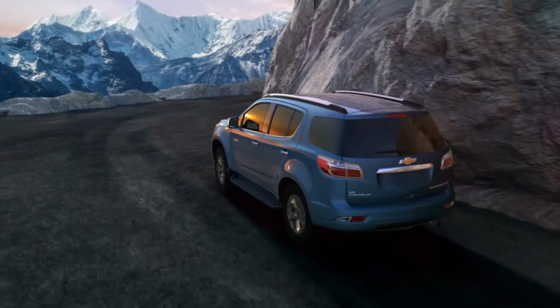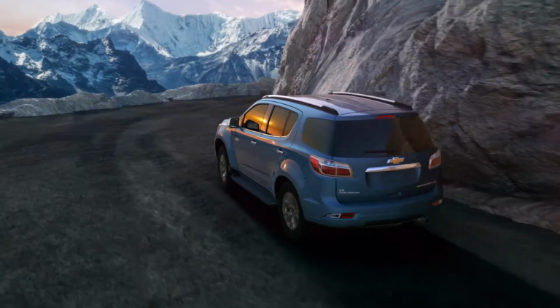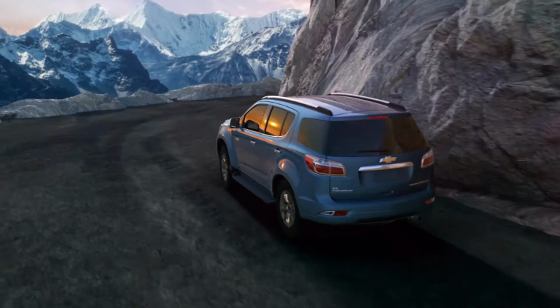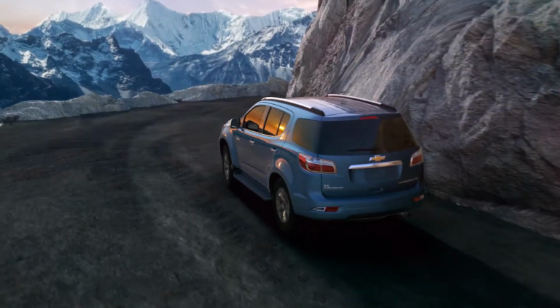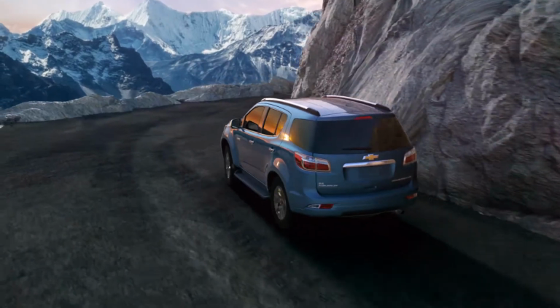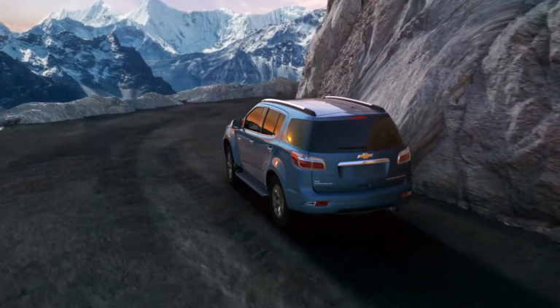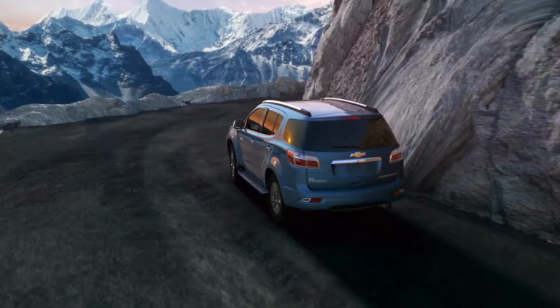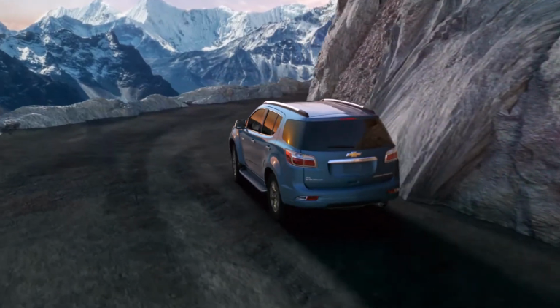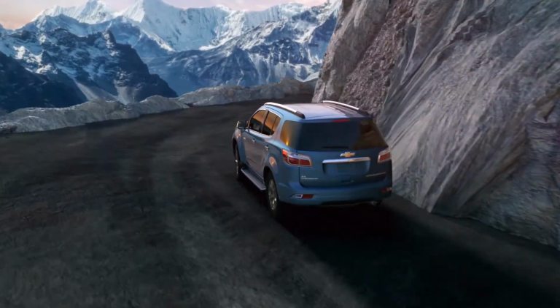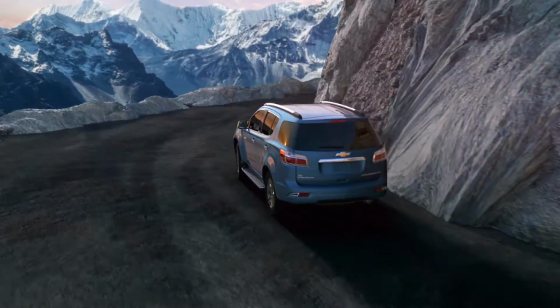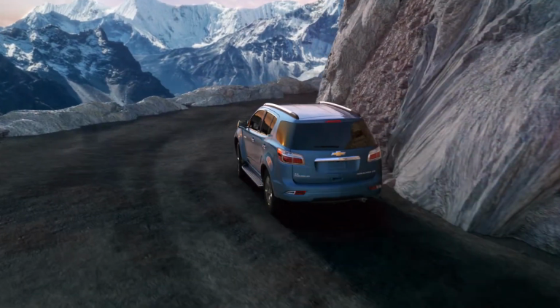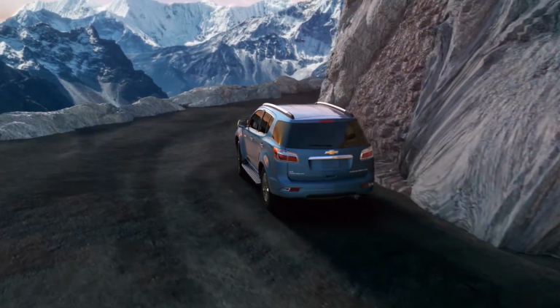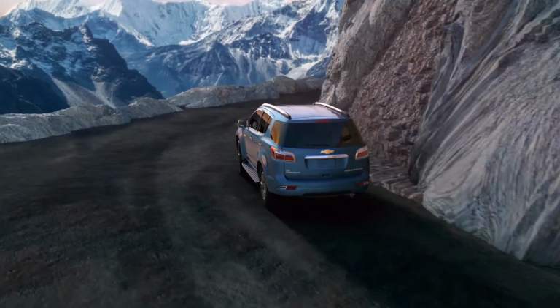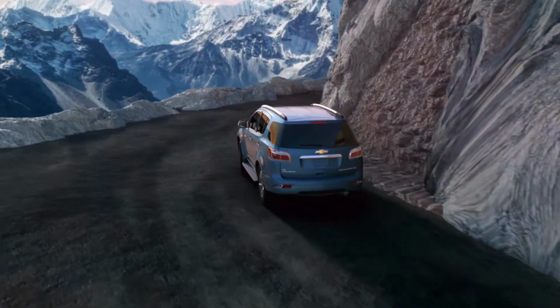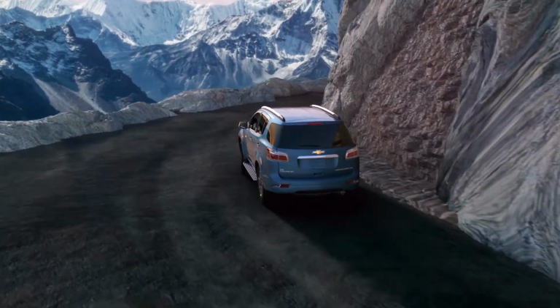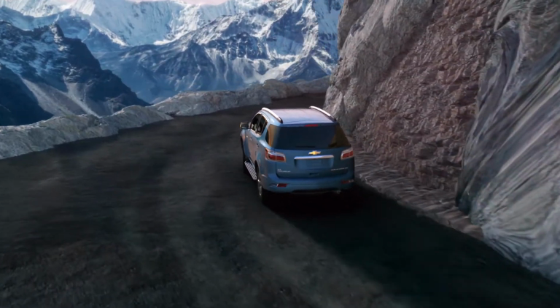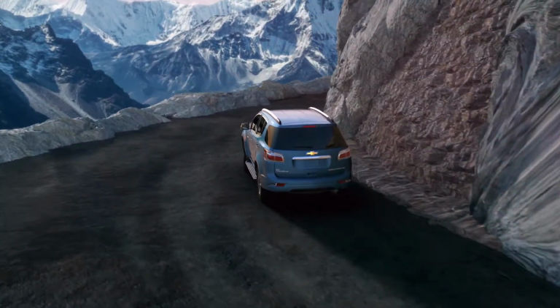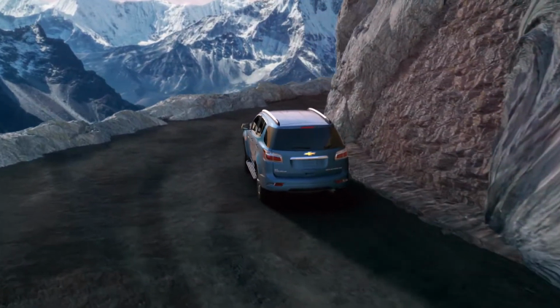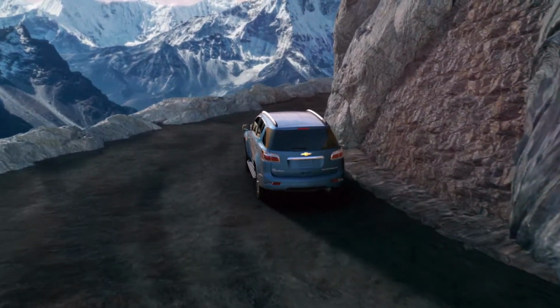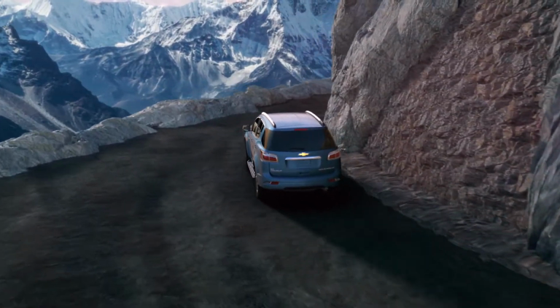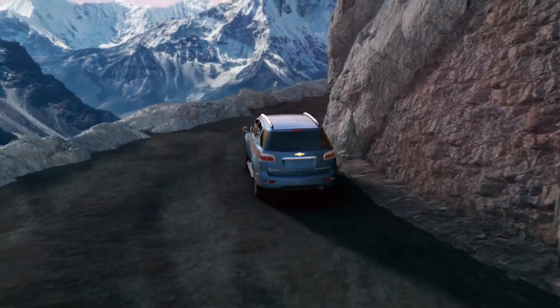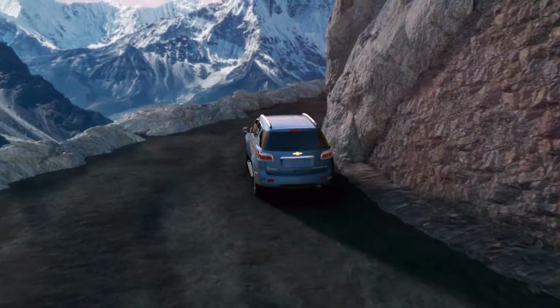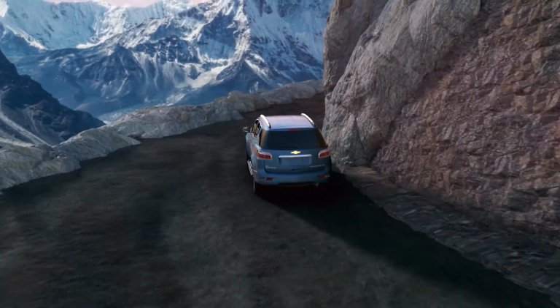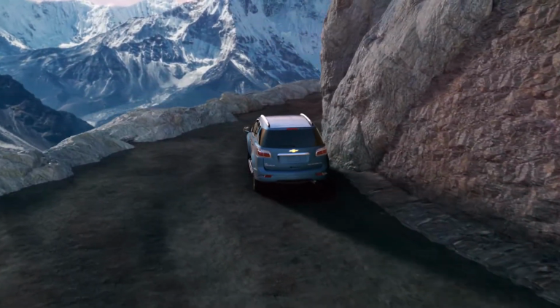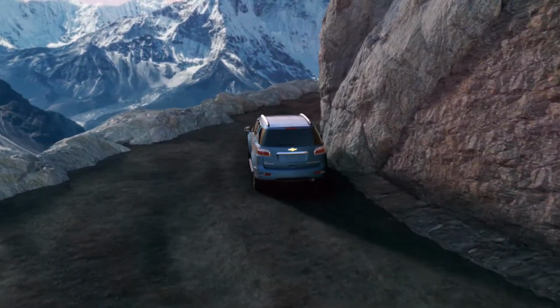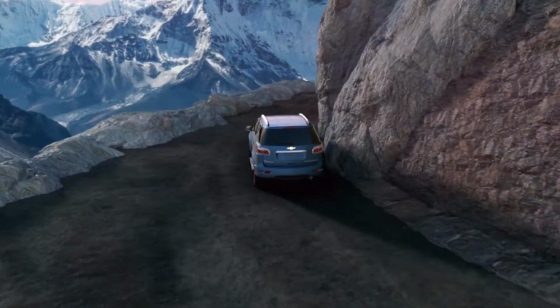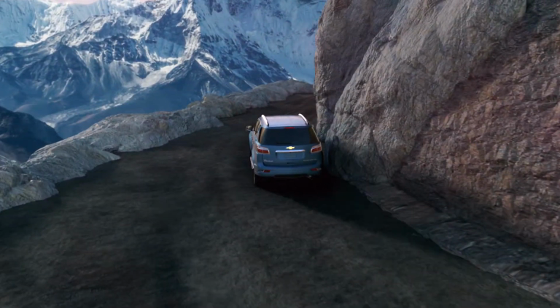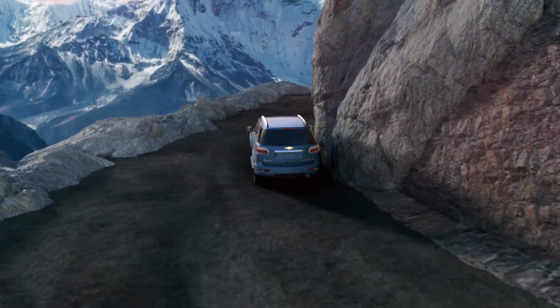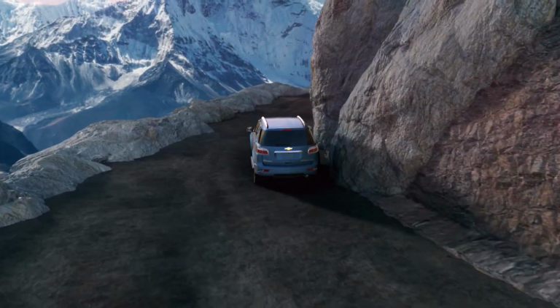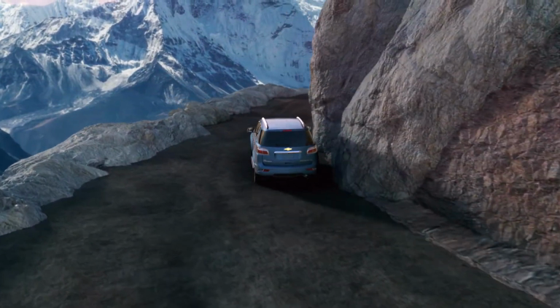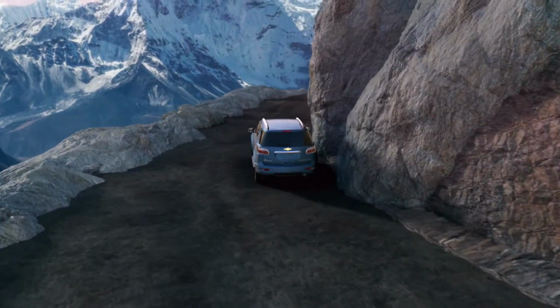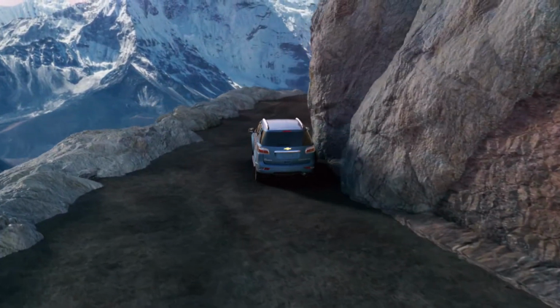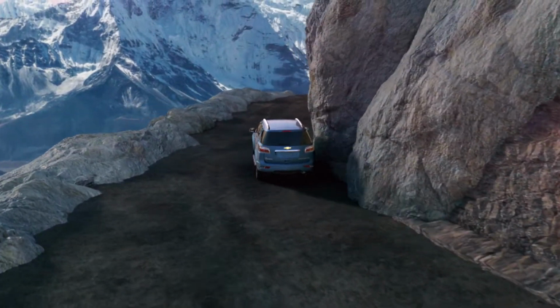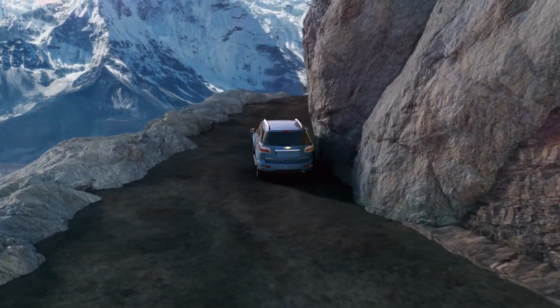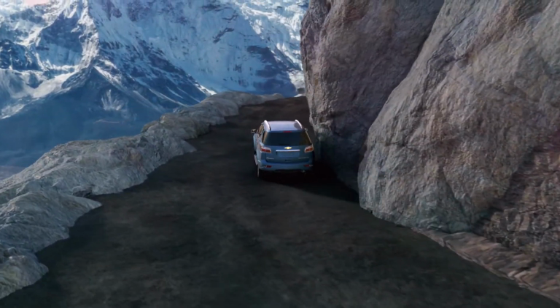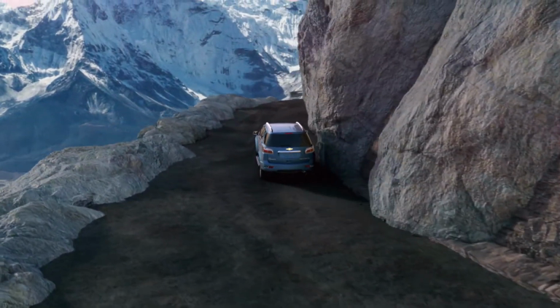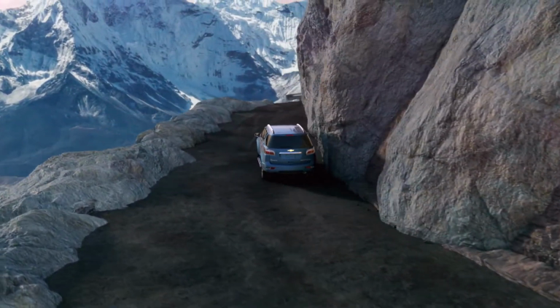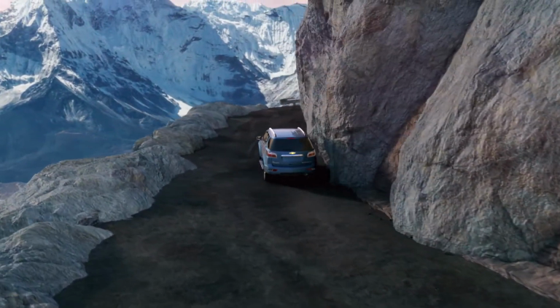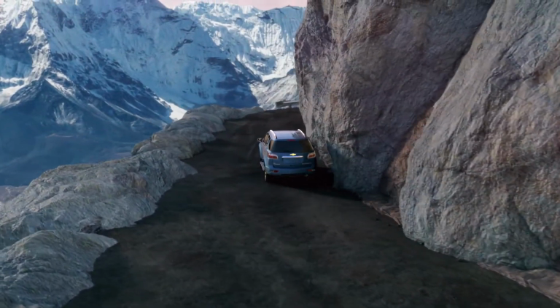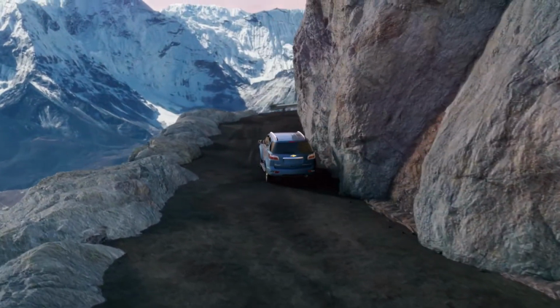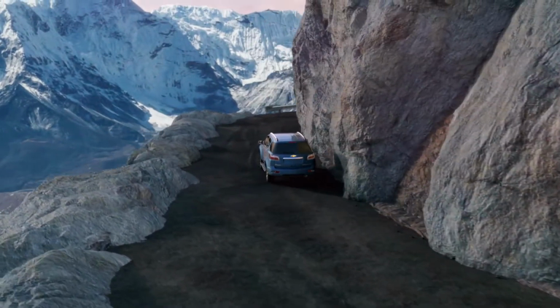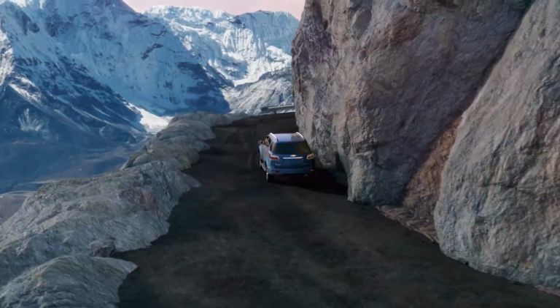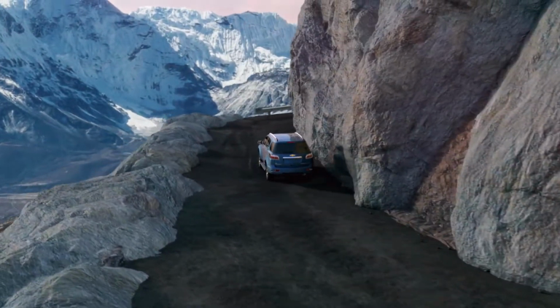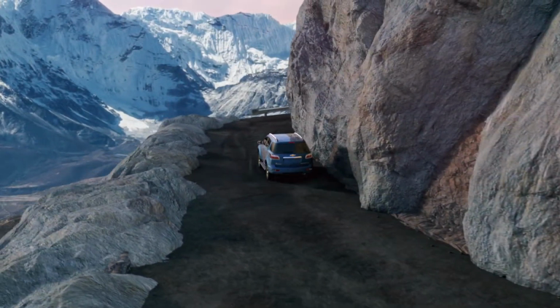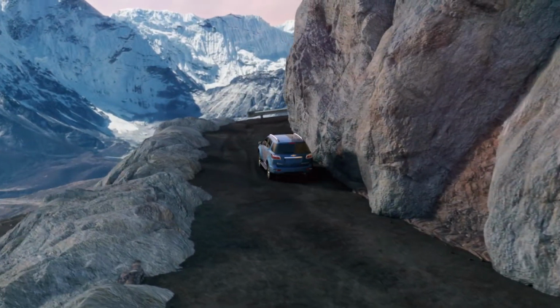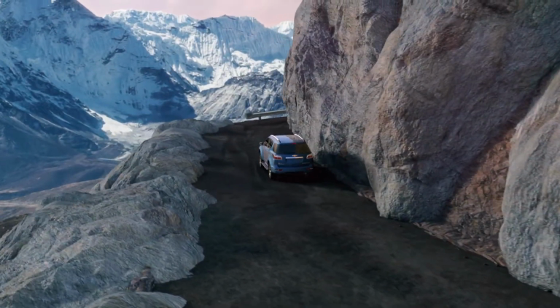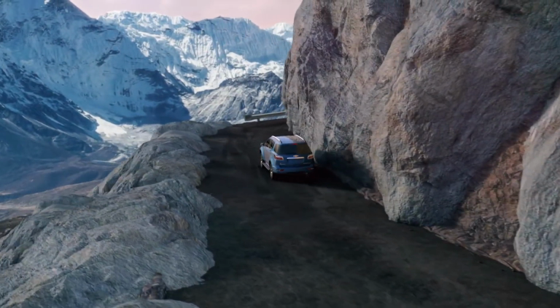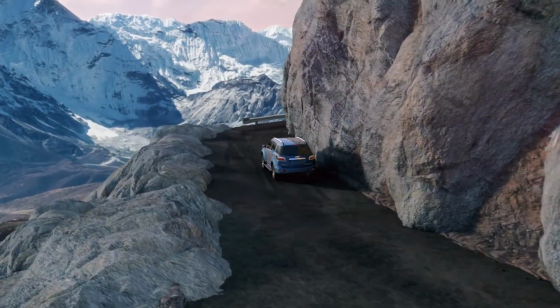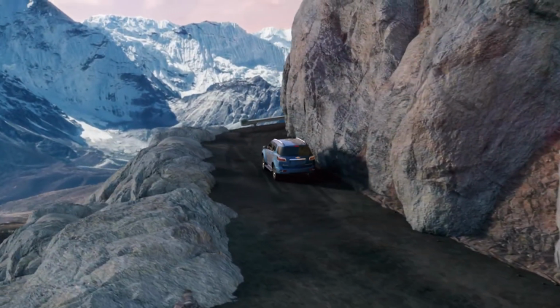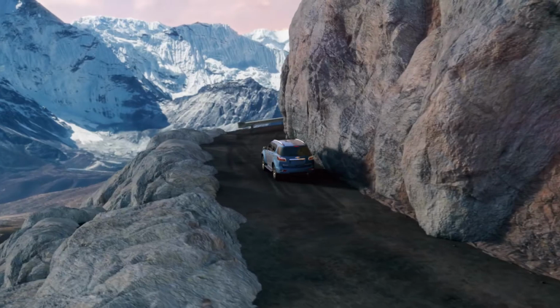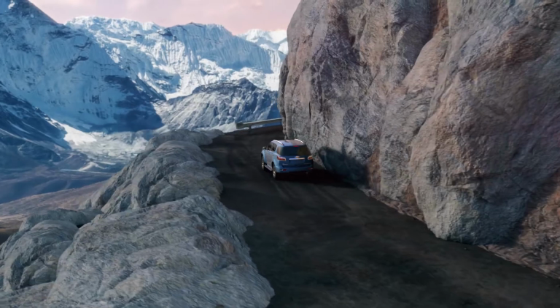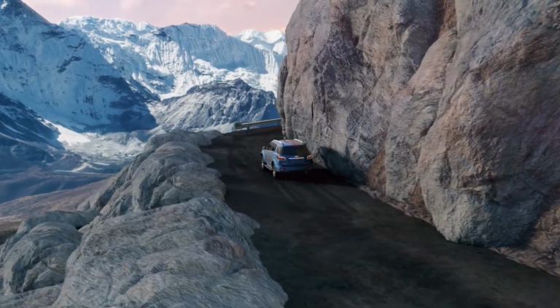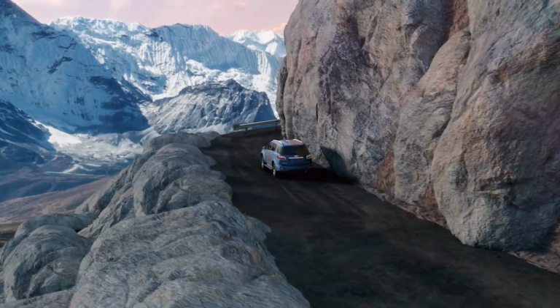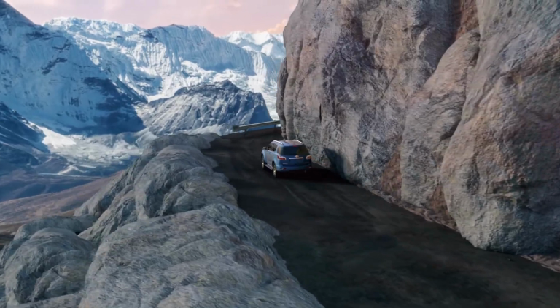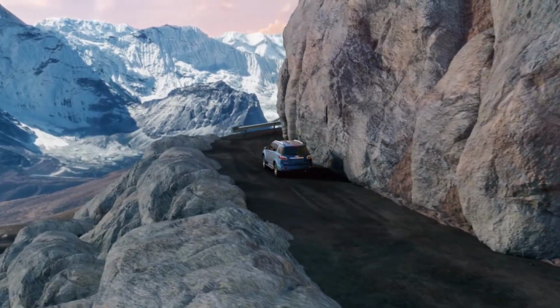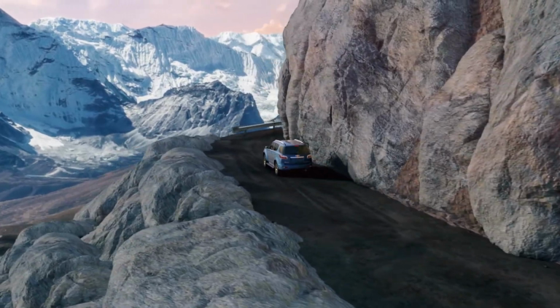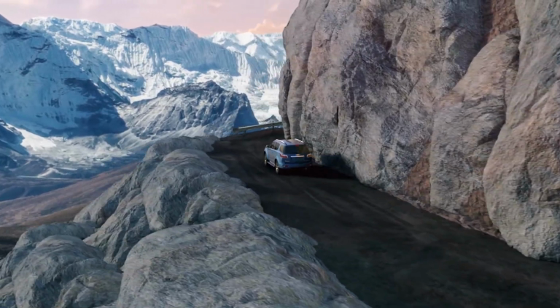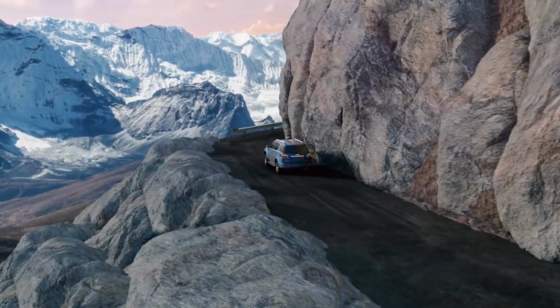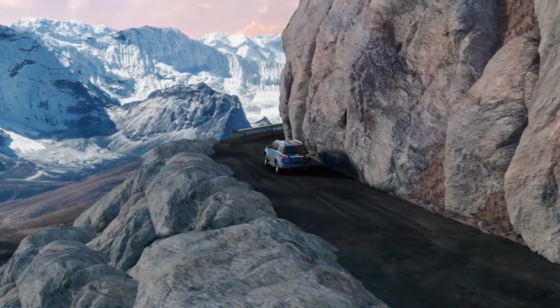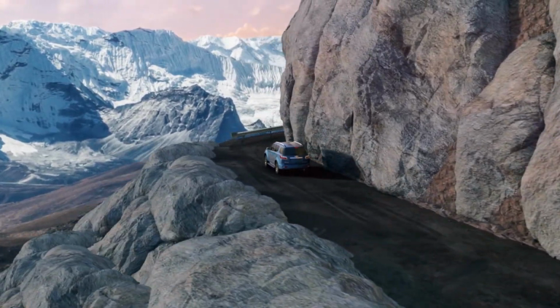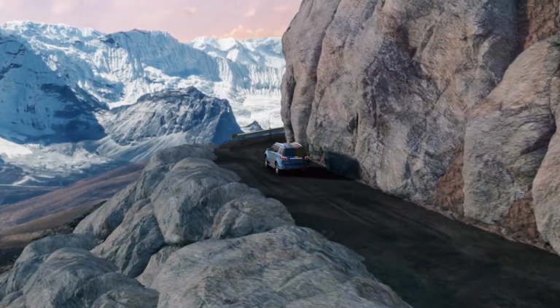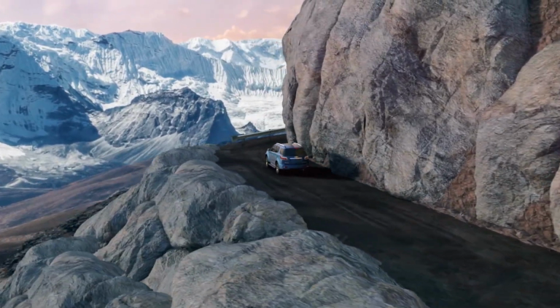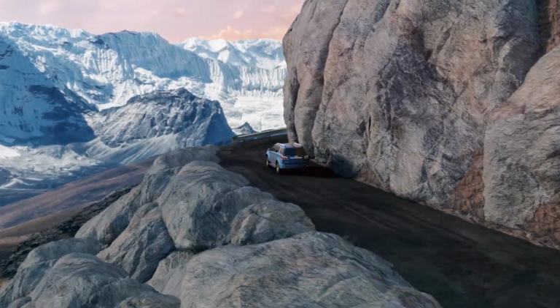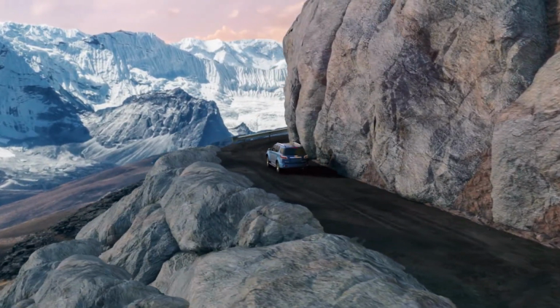Together, Hill Start Assist and Hill Descent Control features make it a lot easier to handle life's adventures.